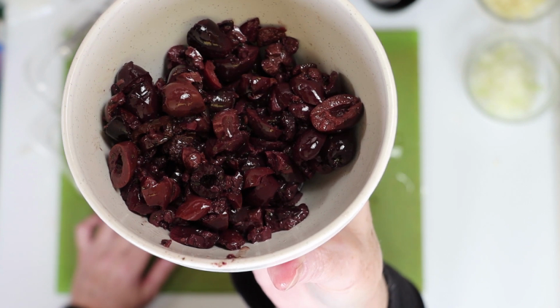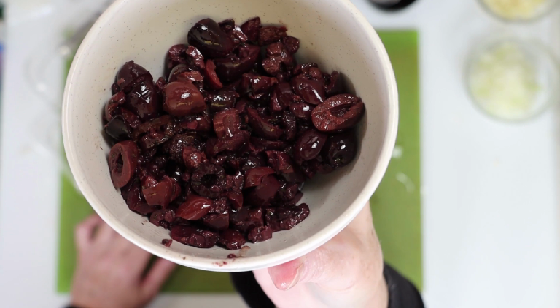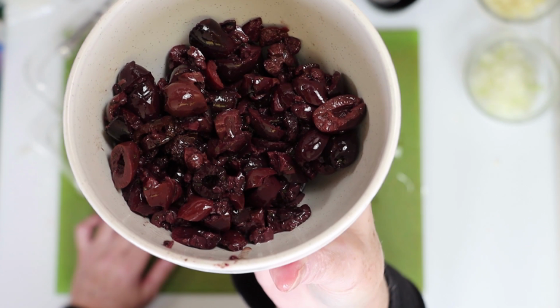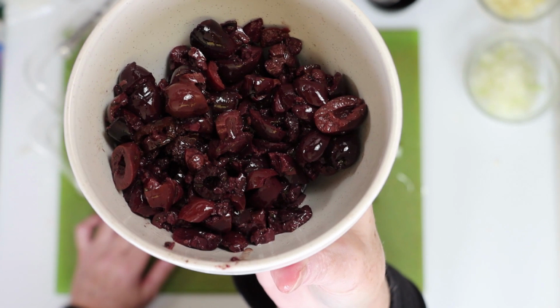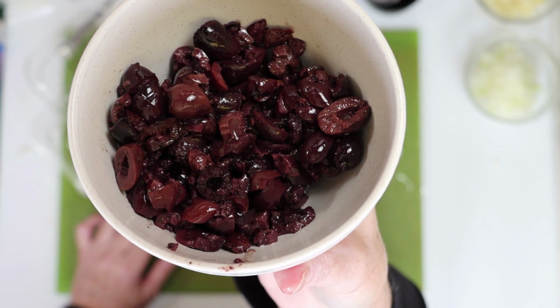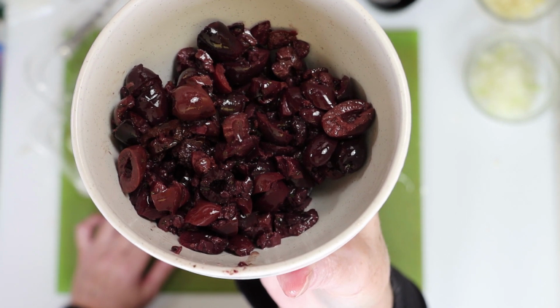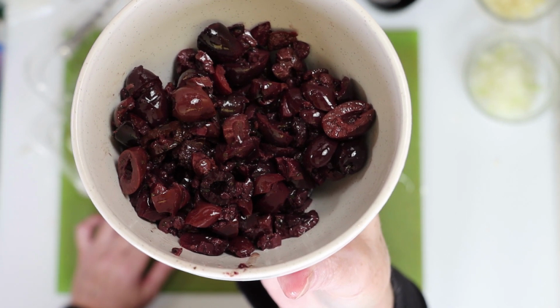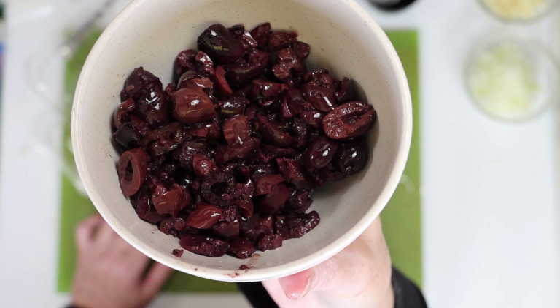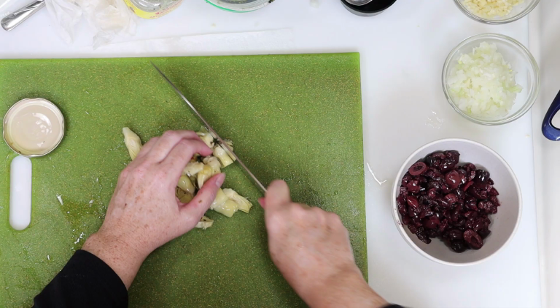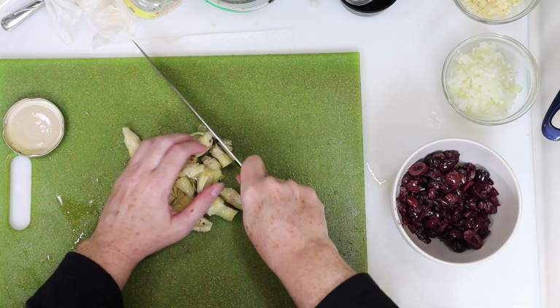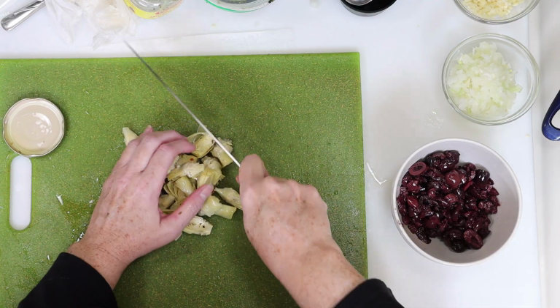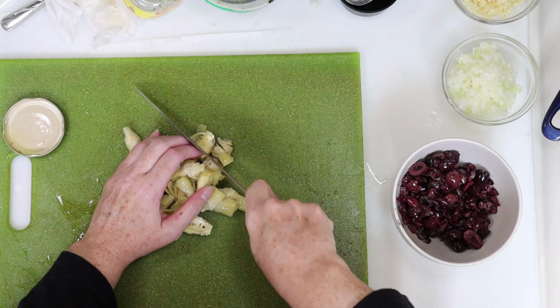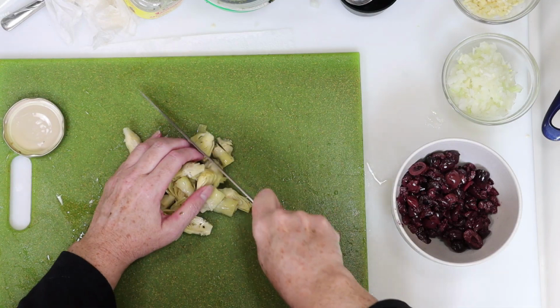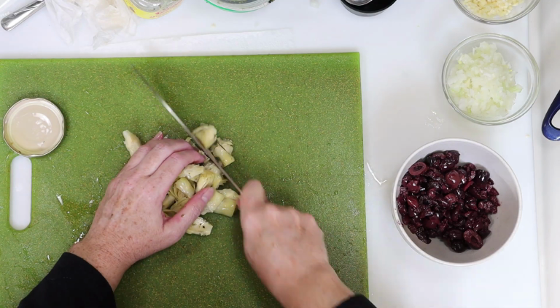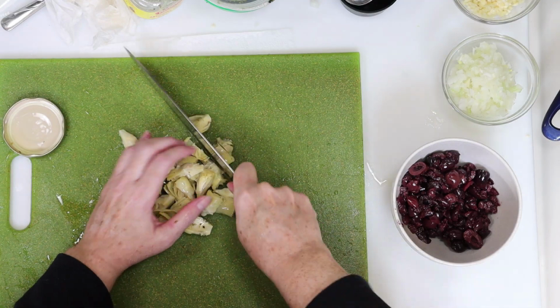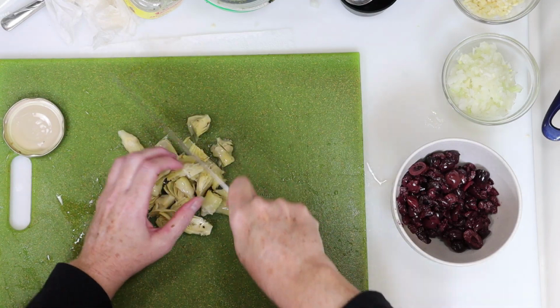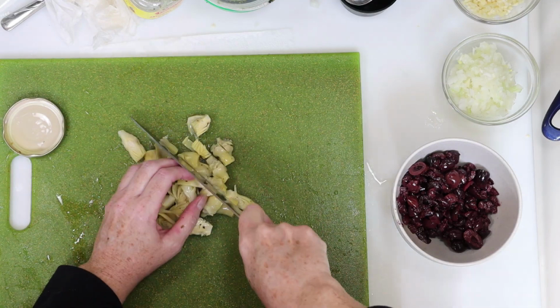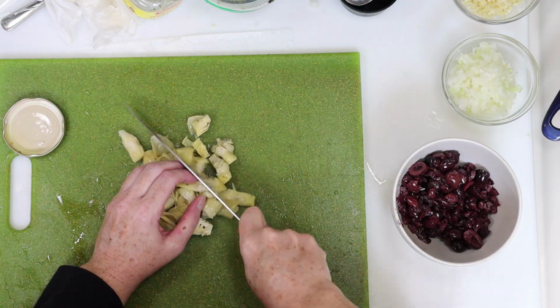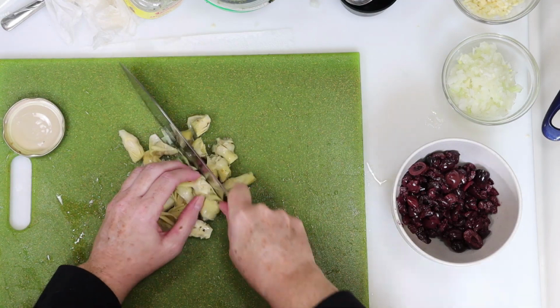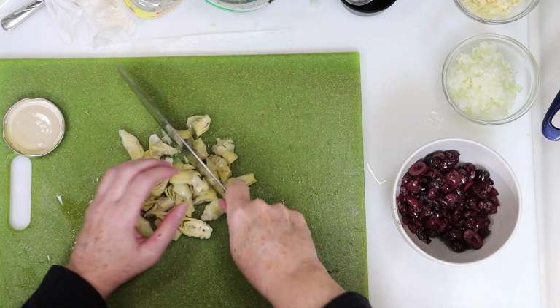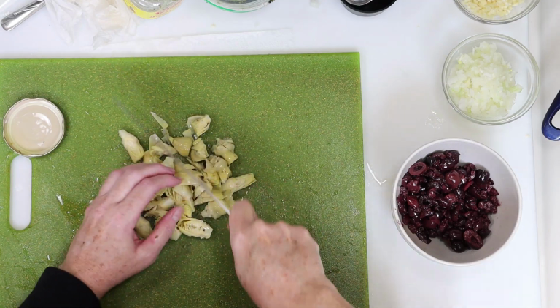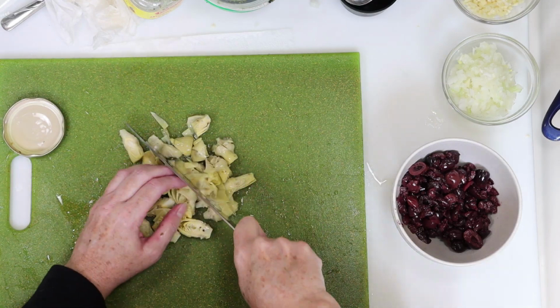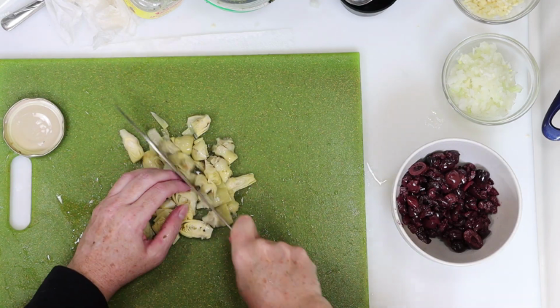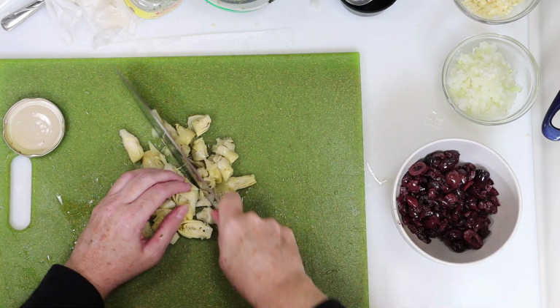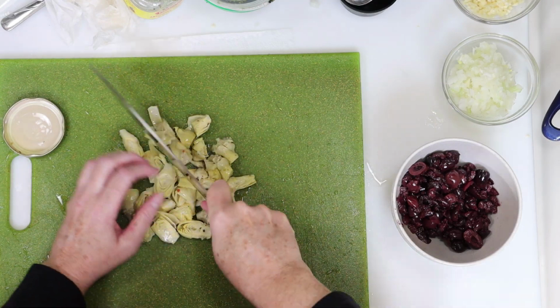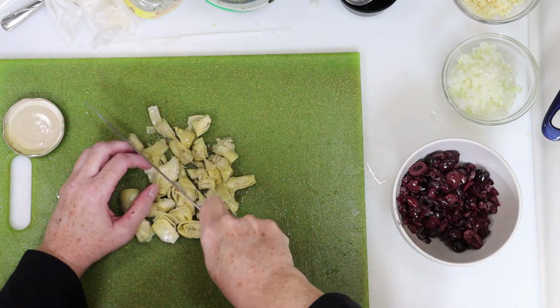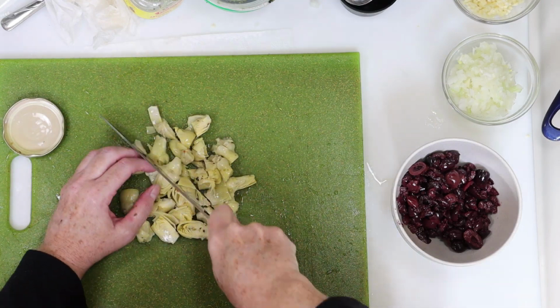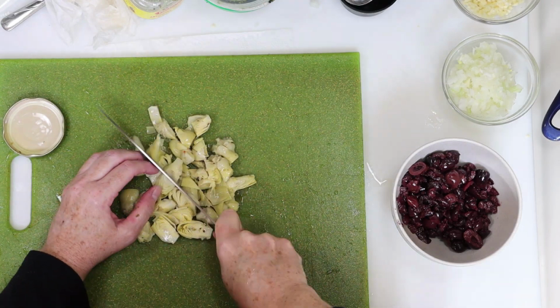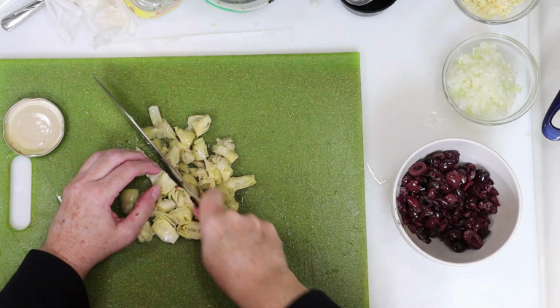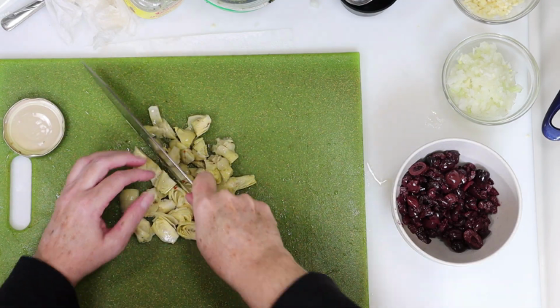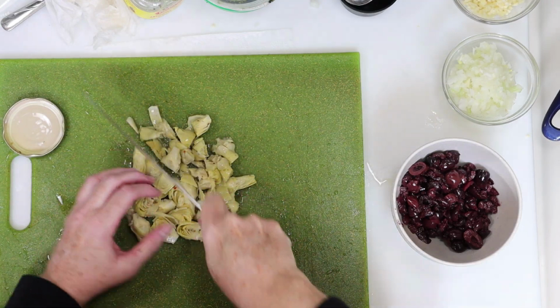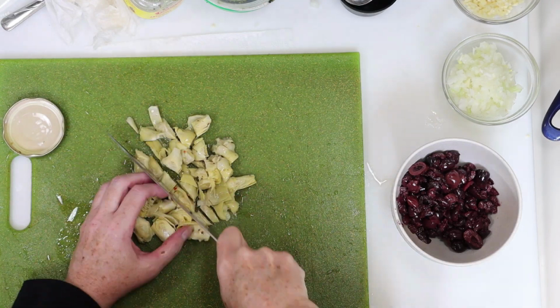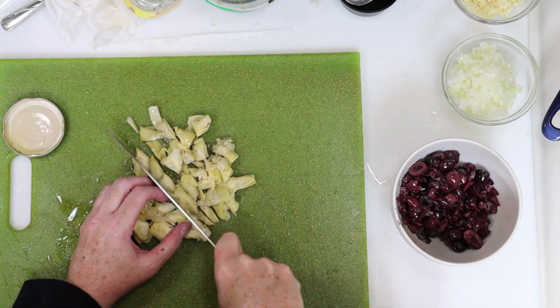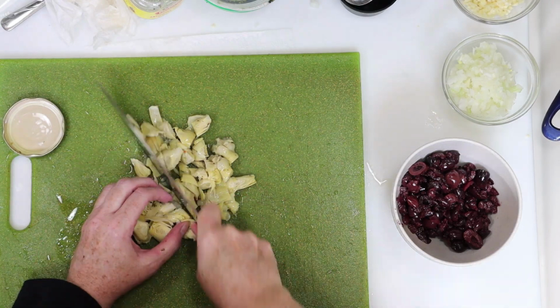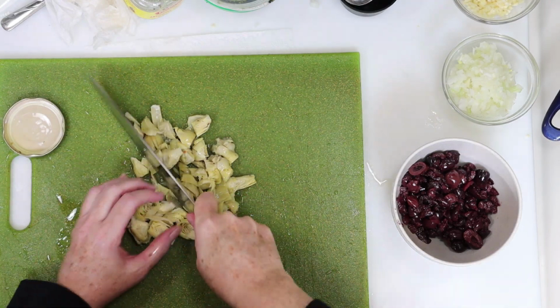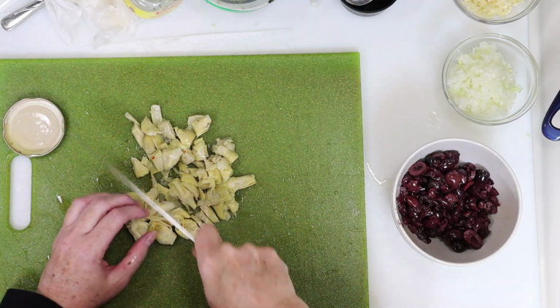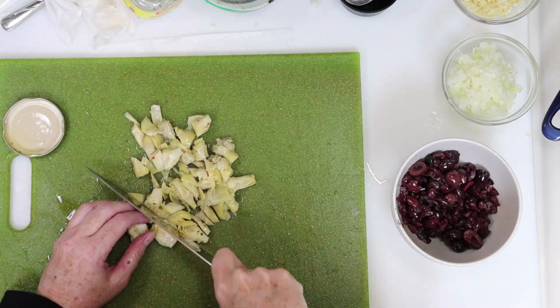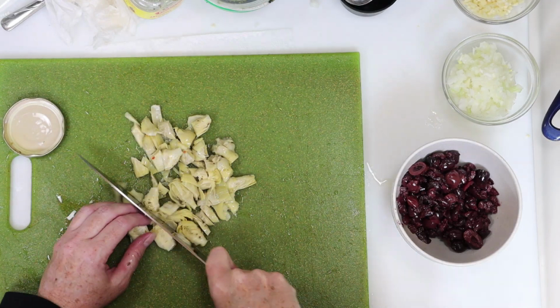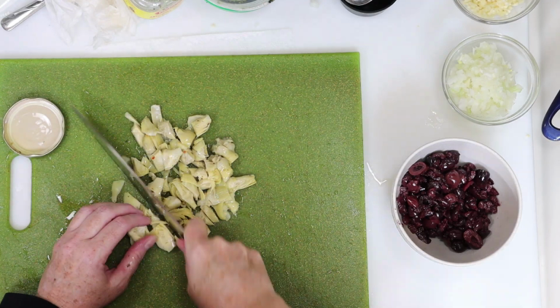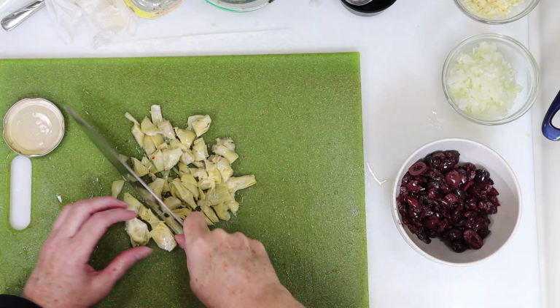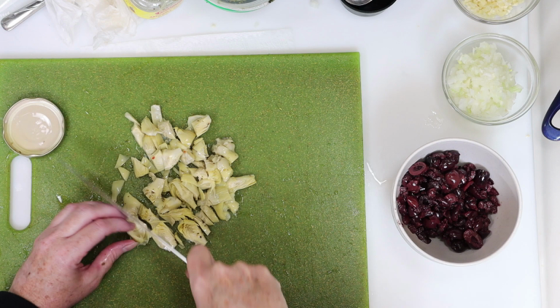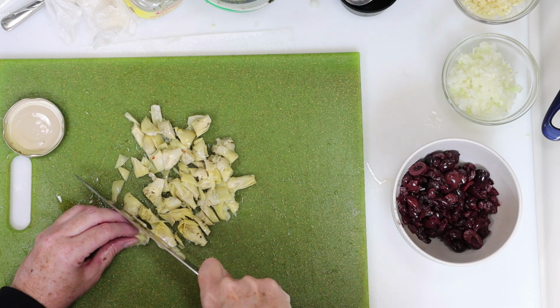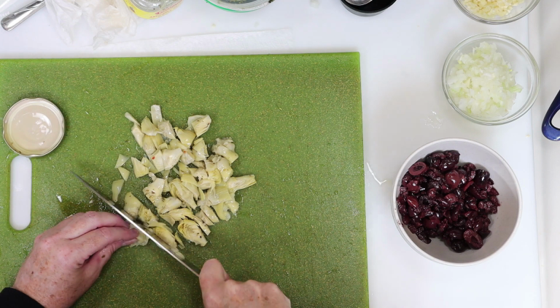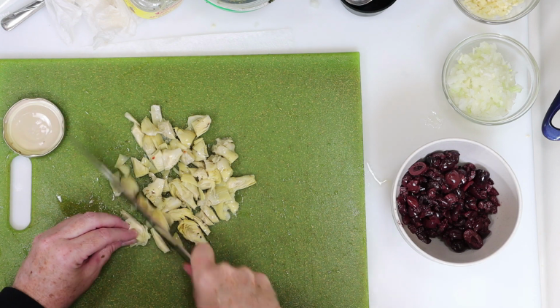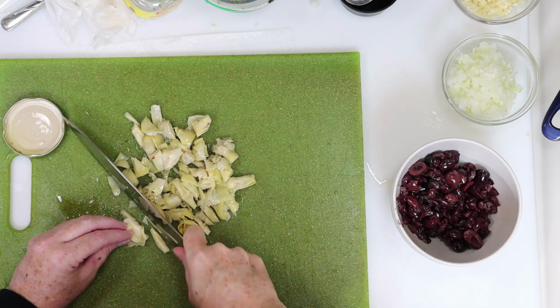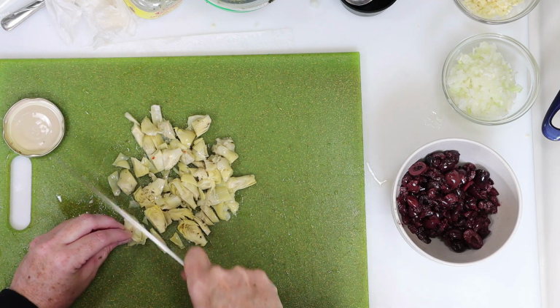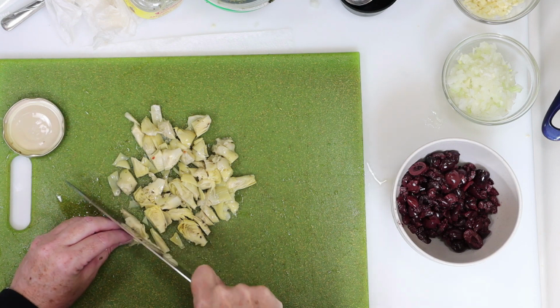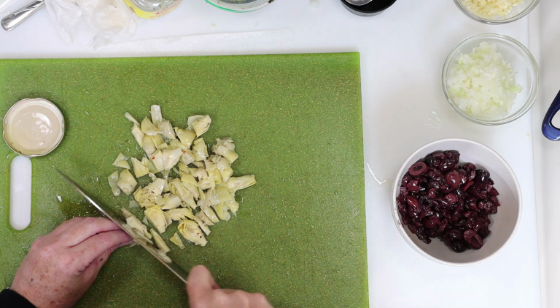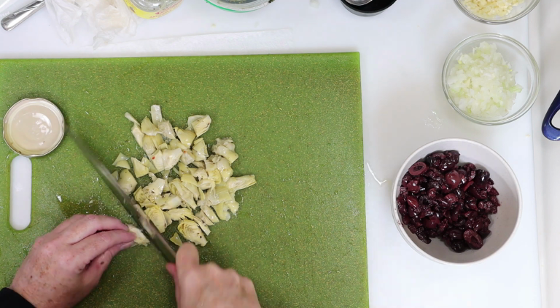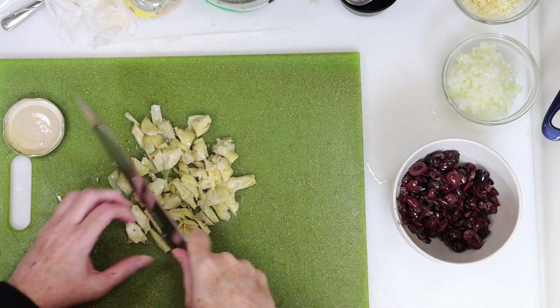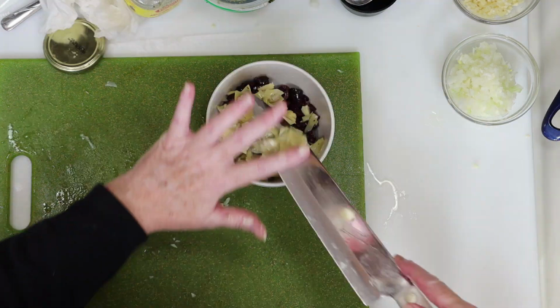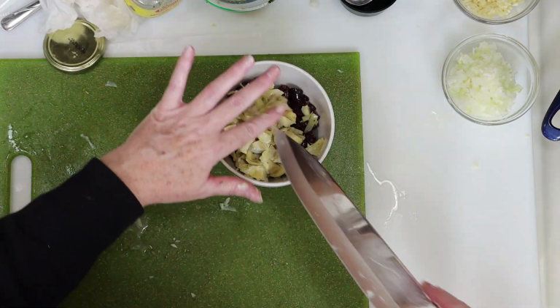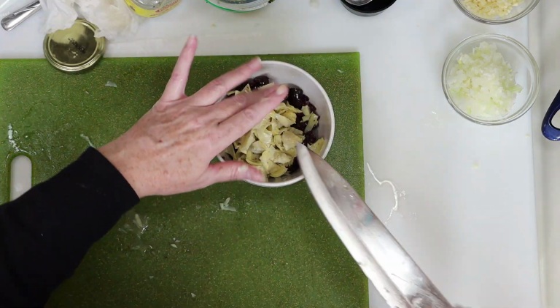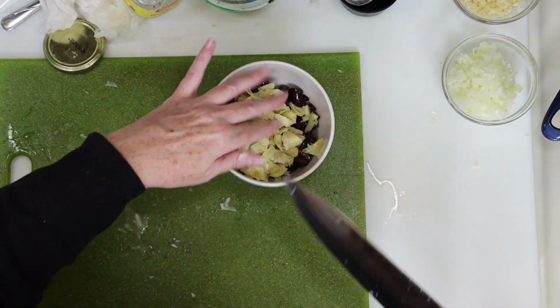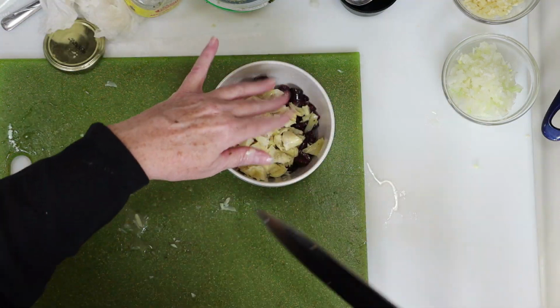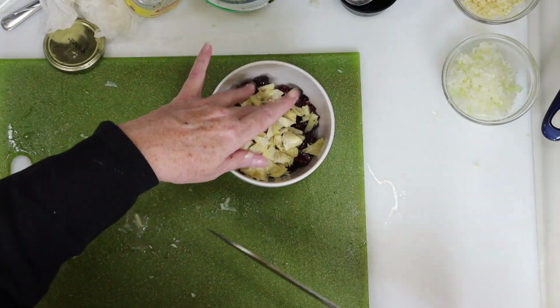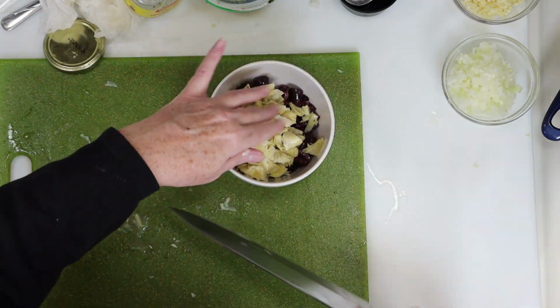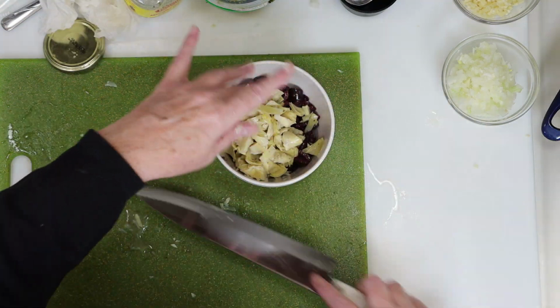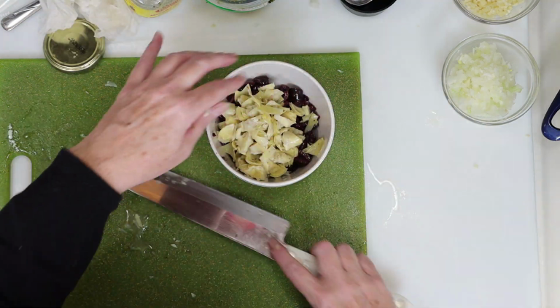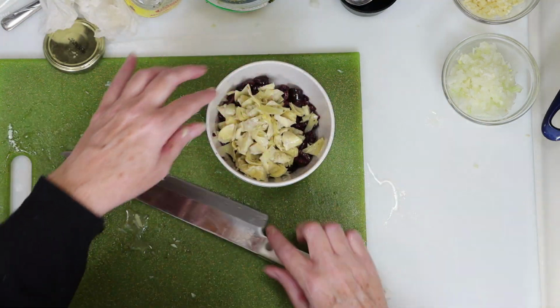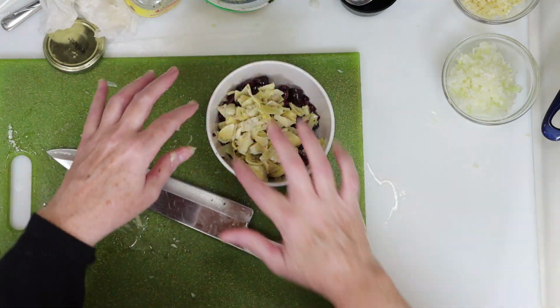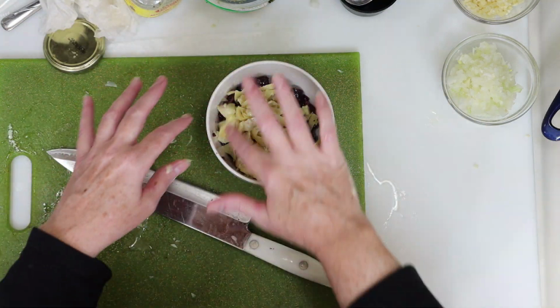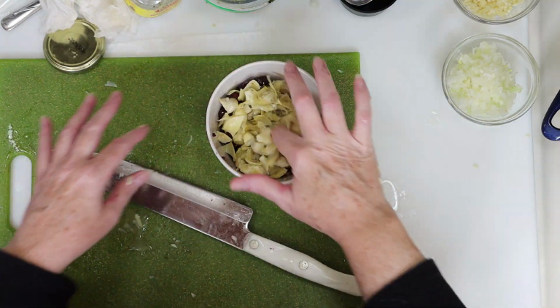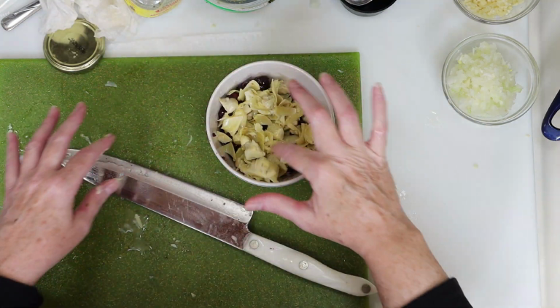The artichokes came in pretty small chunks already, but I still cut them down just a touch more. When you're done you can throw those right in the same bowl with the olives.